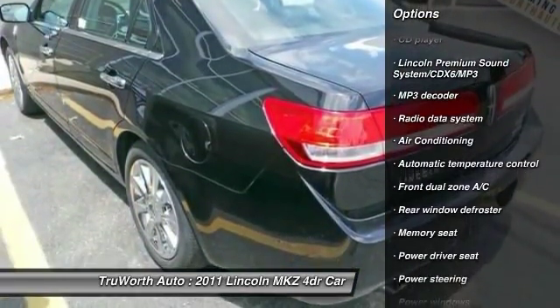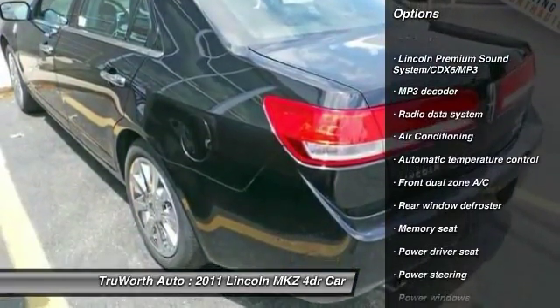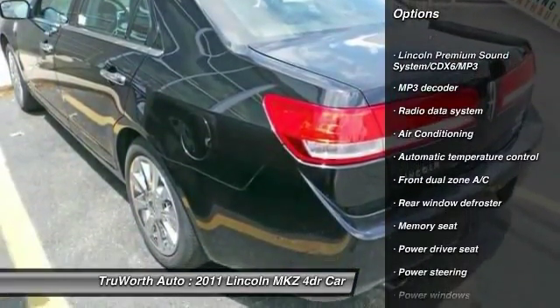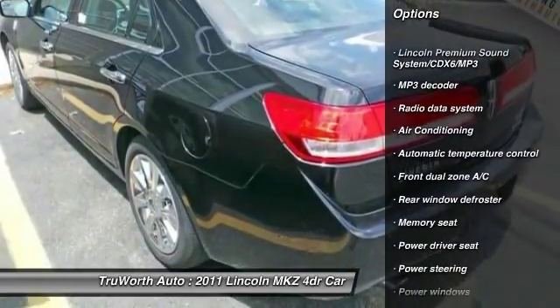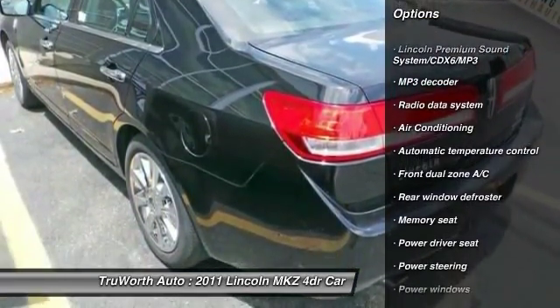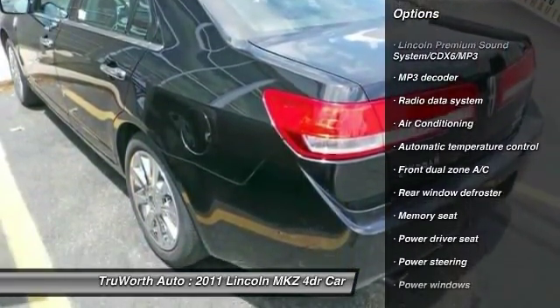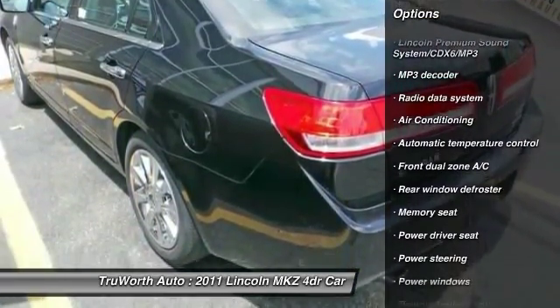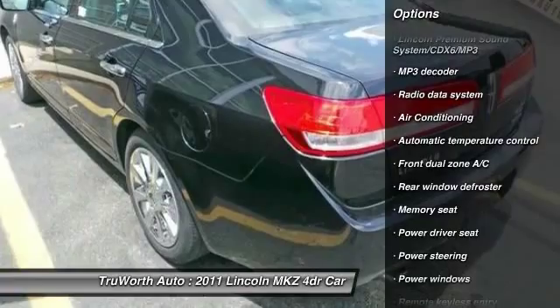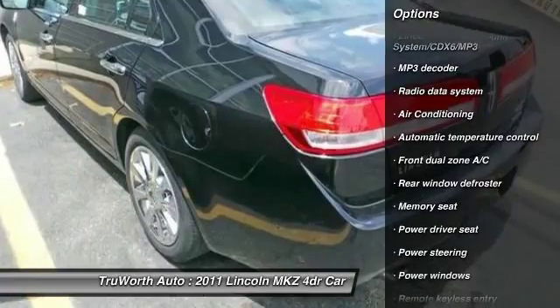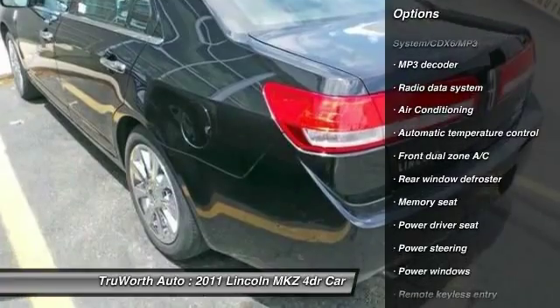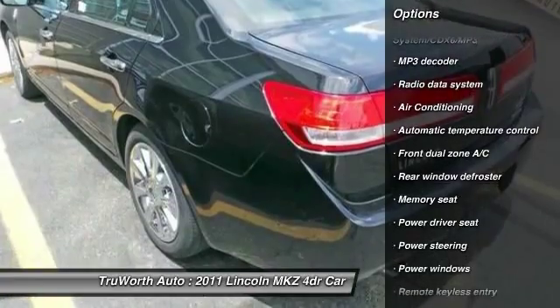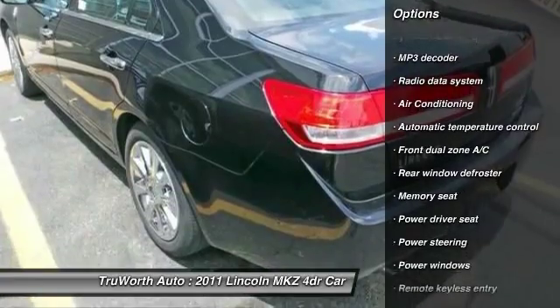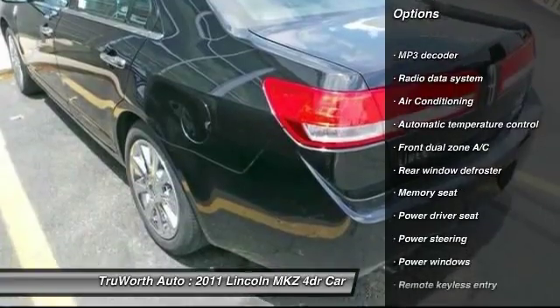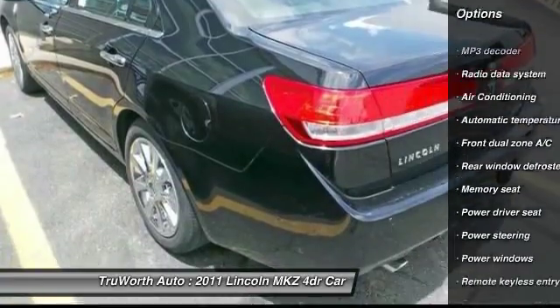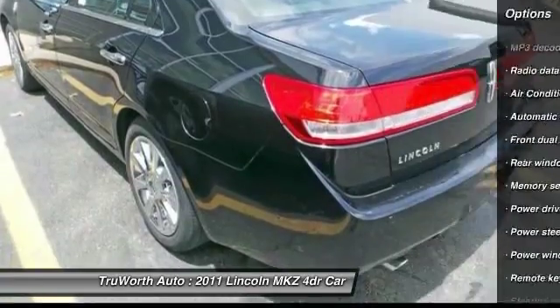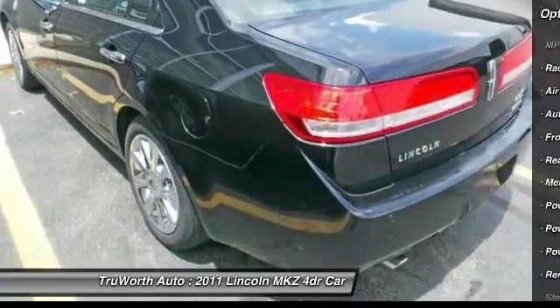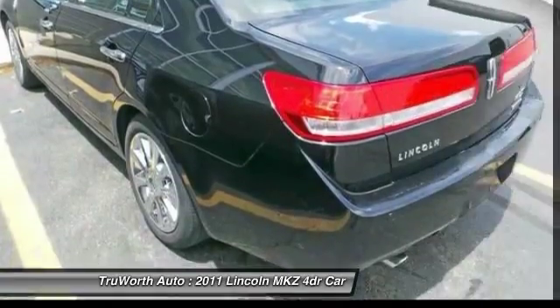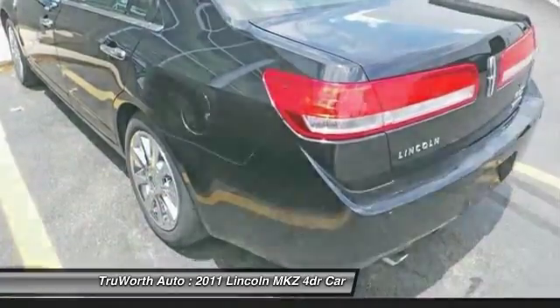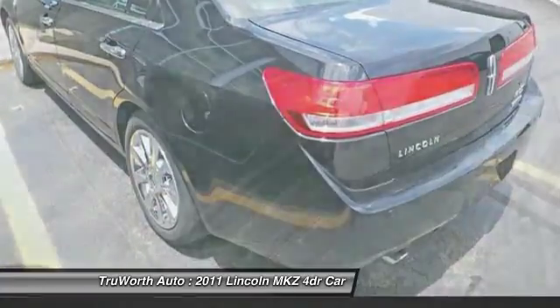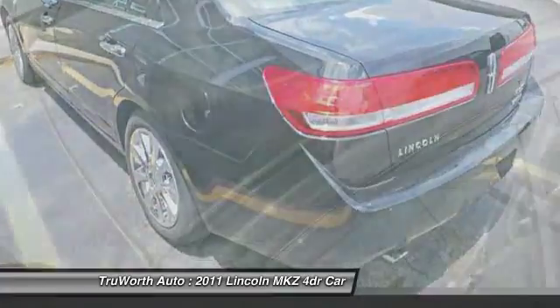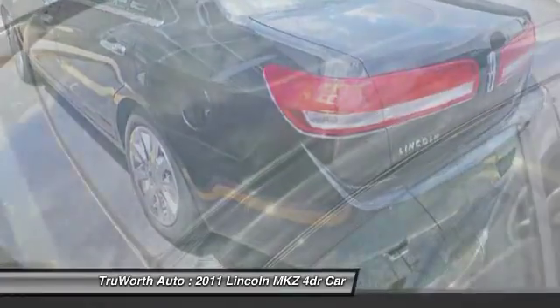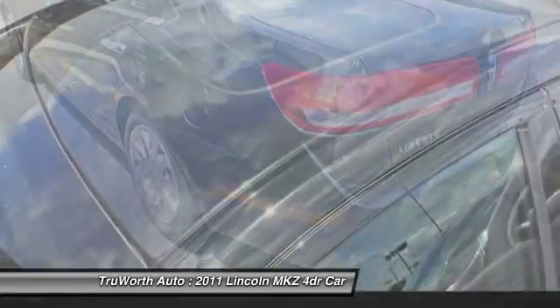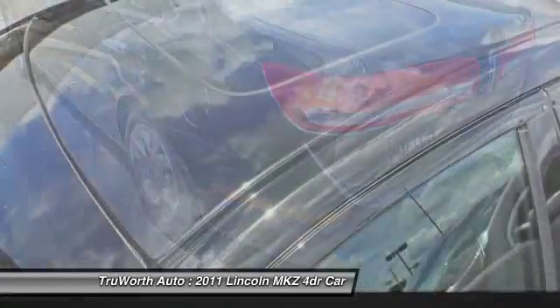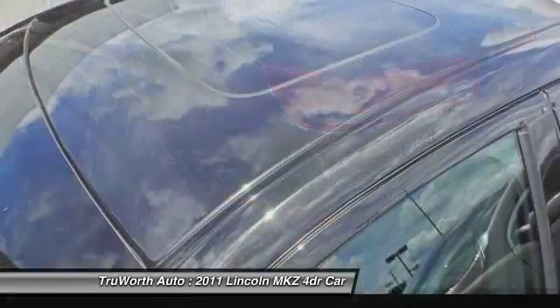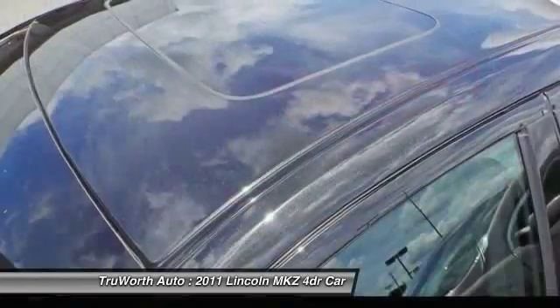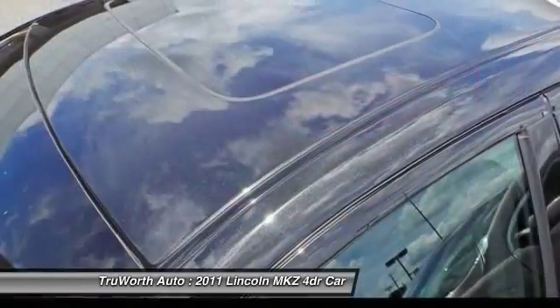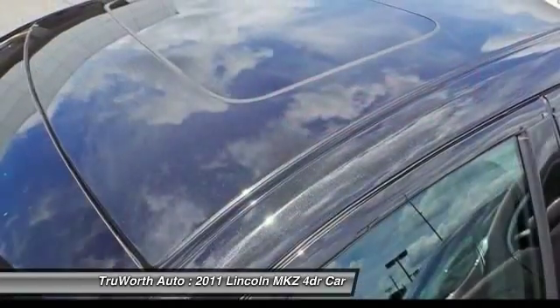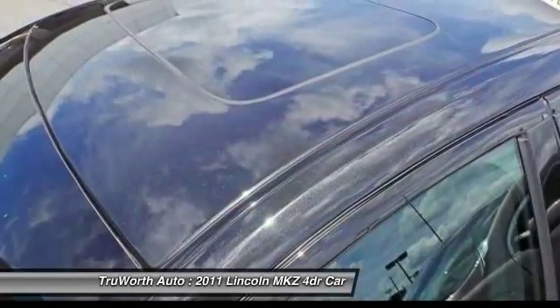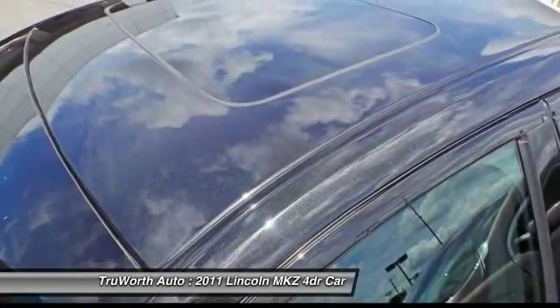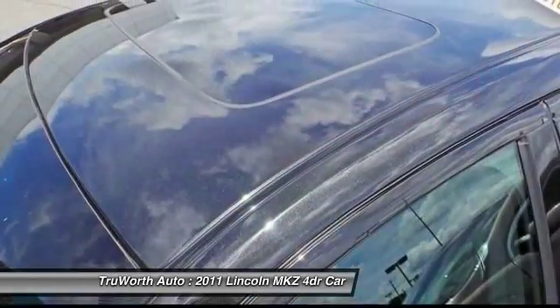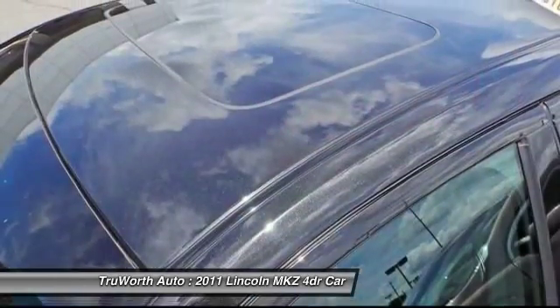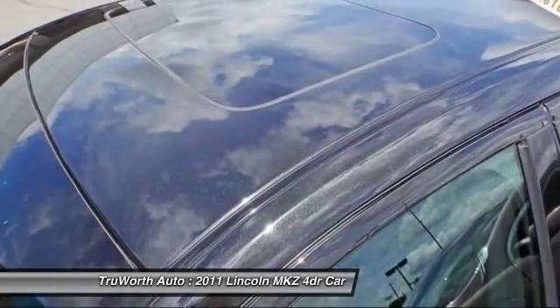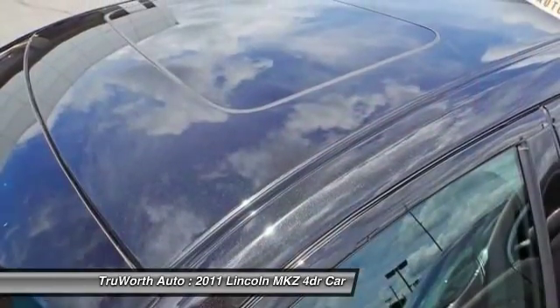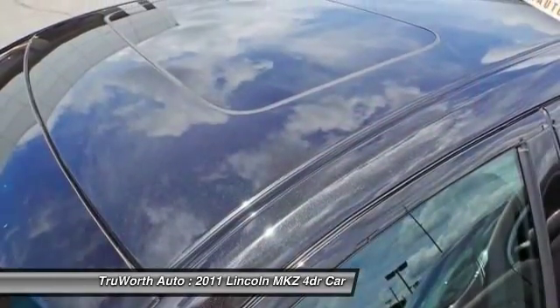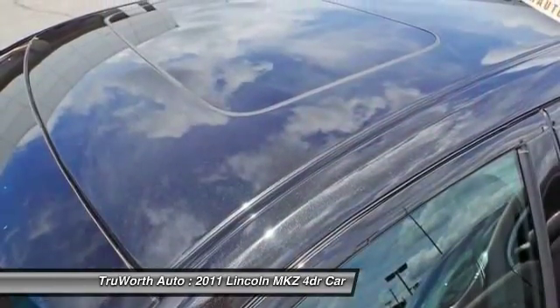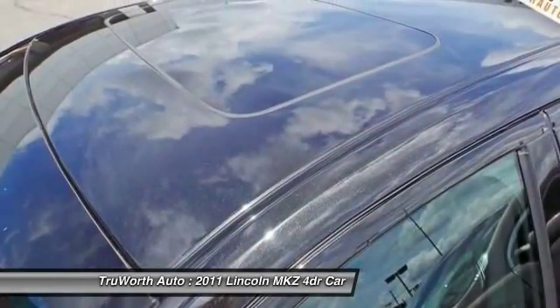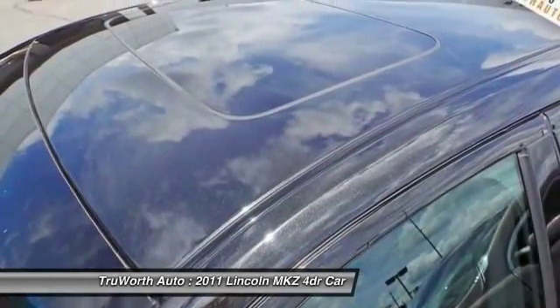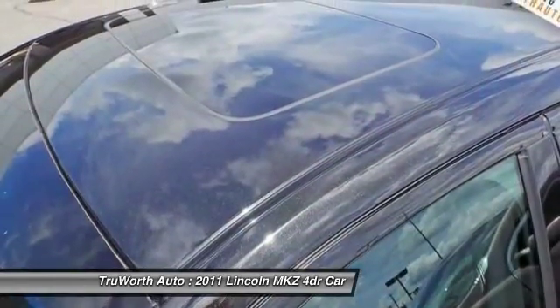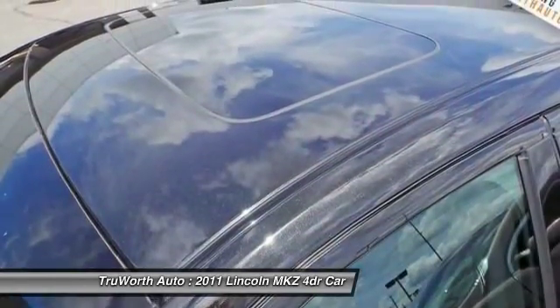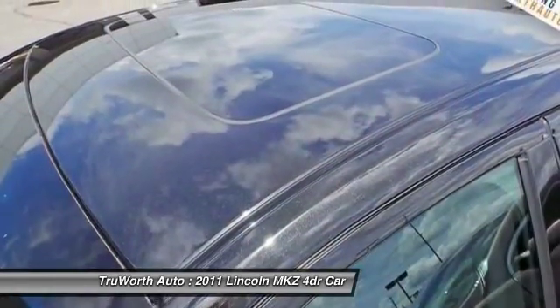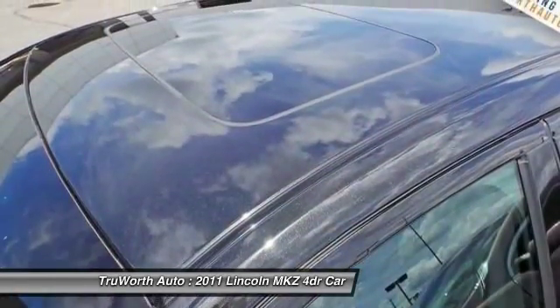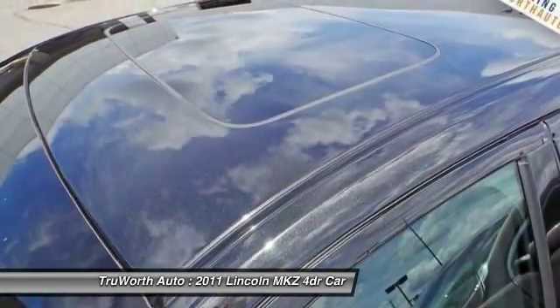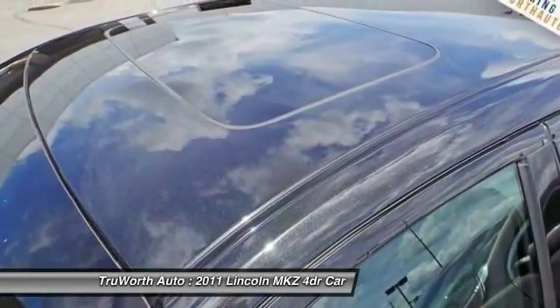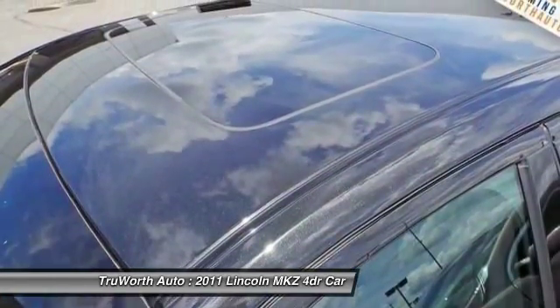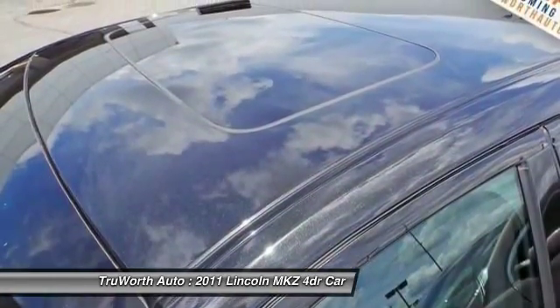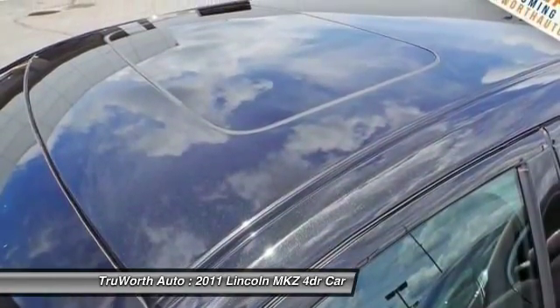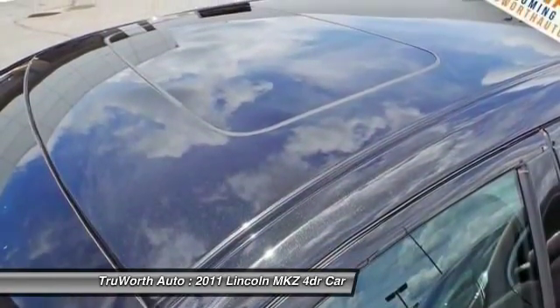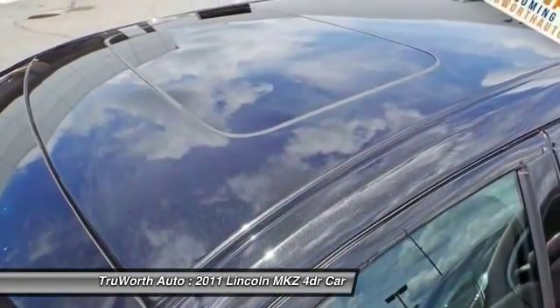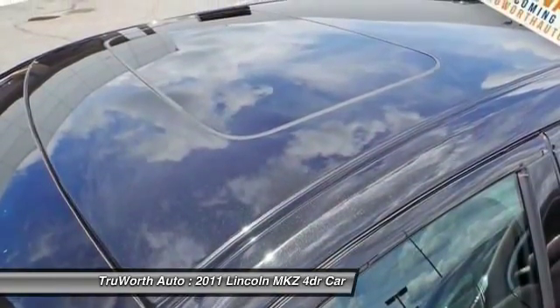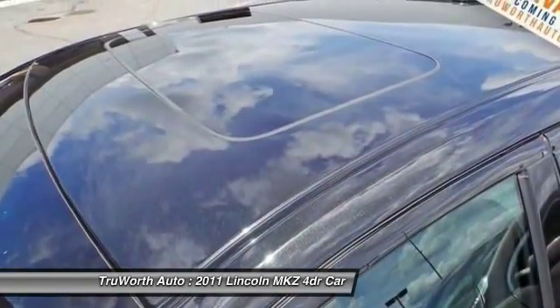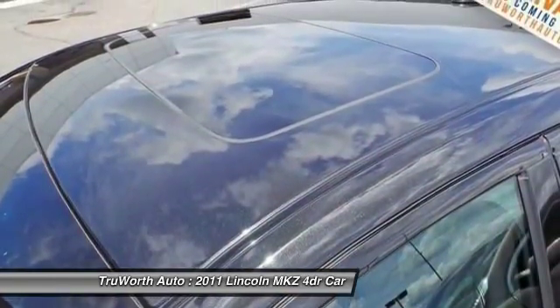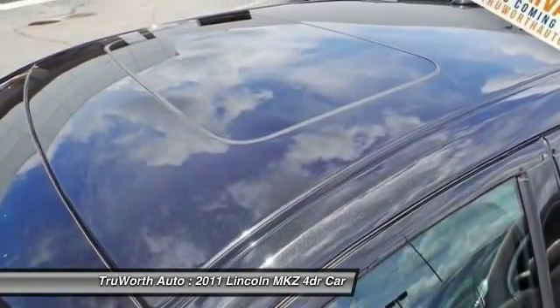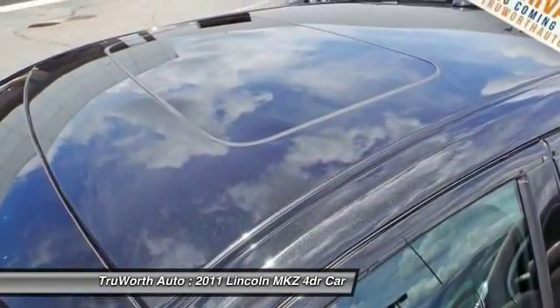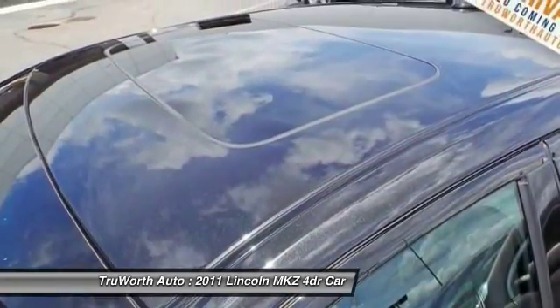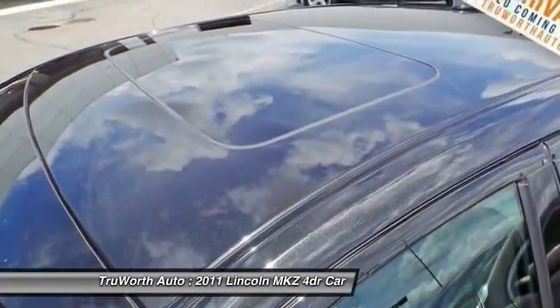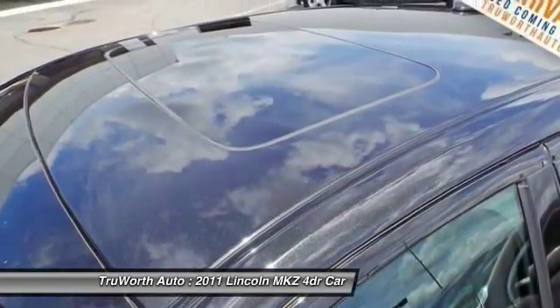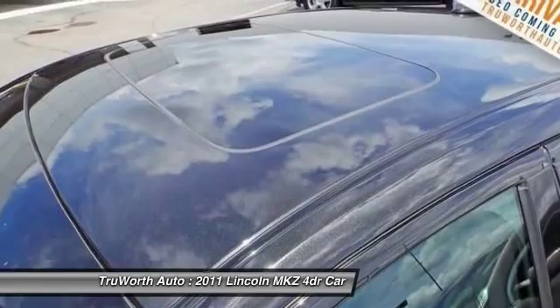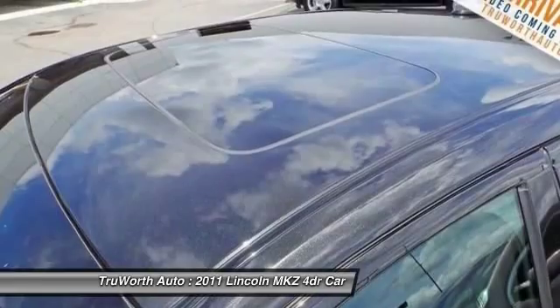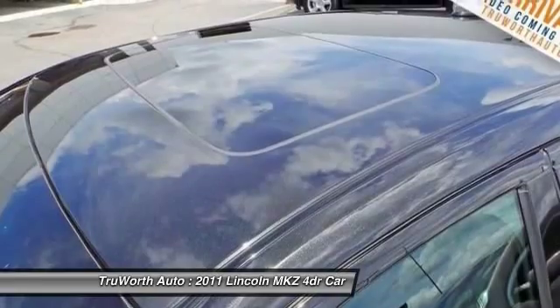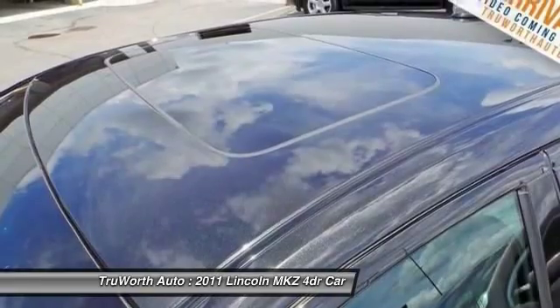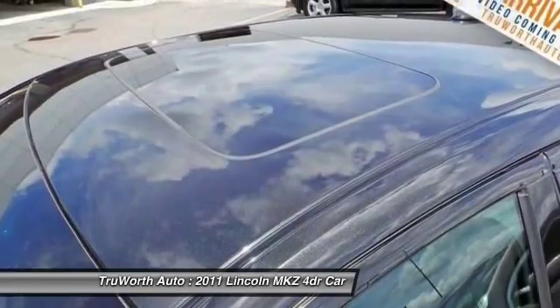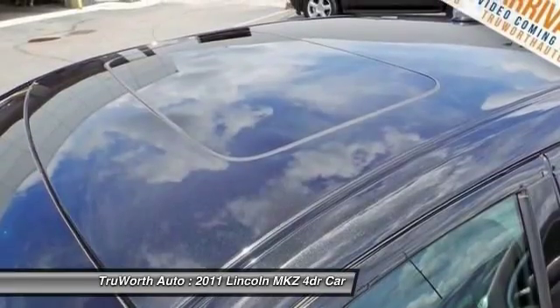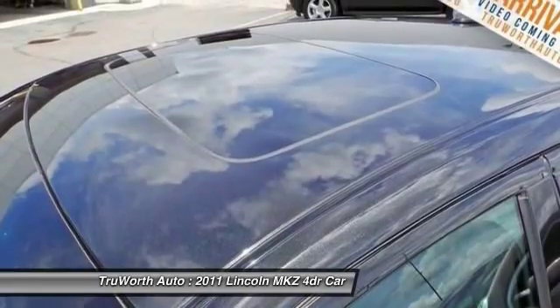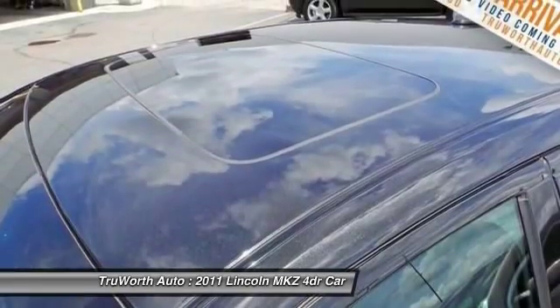Power steering, air conditioning, keyless entry, cruise control, Bluetooth, four-wheel disc brakes.